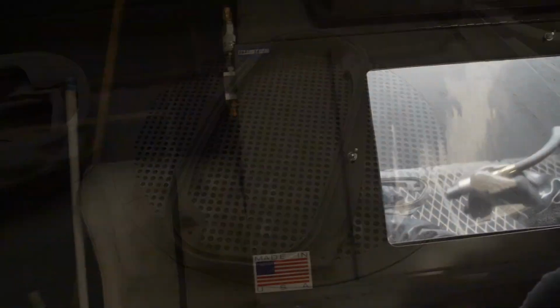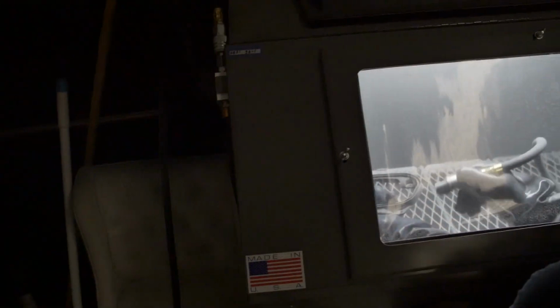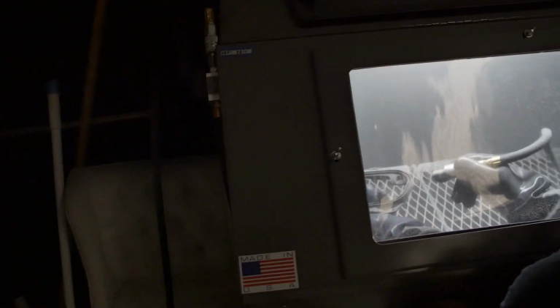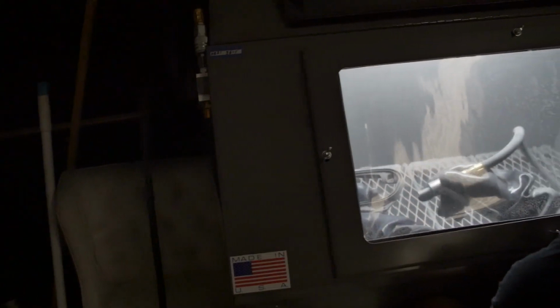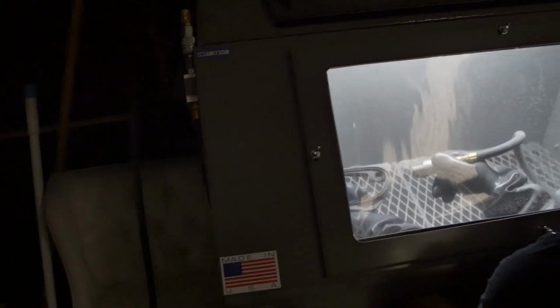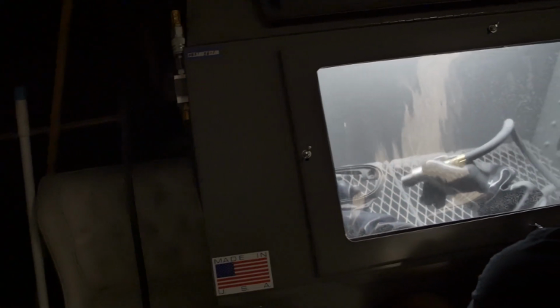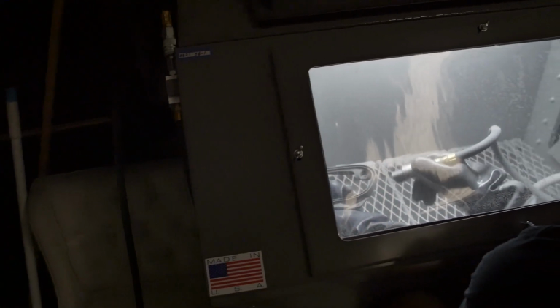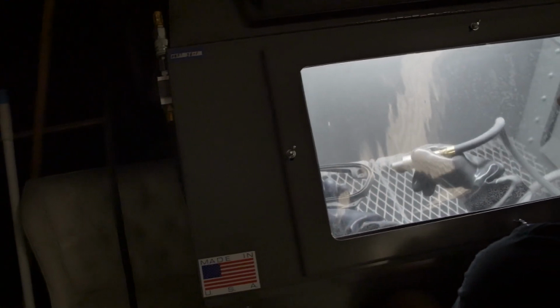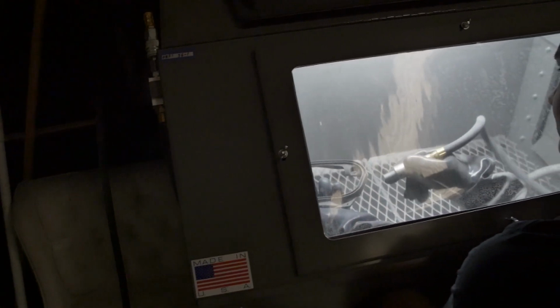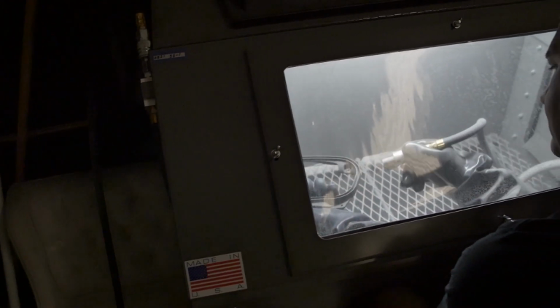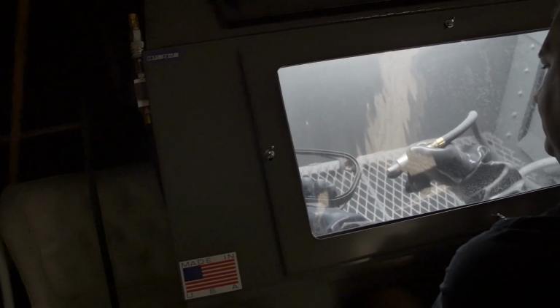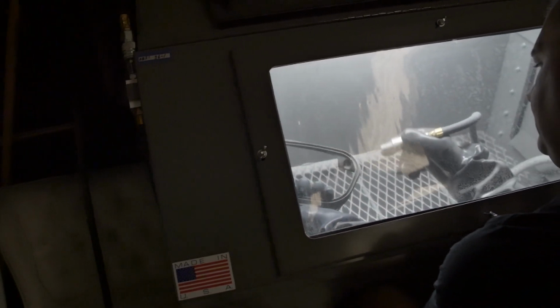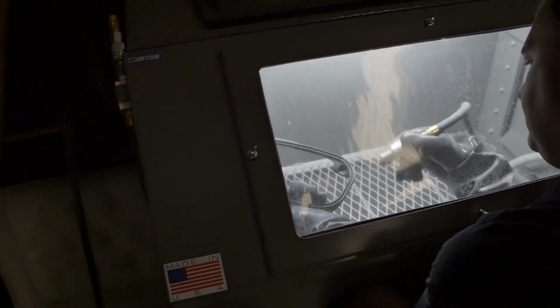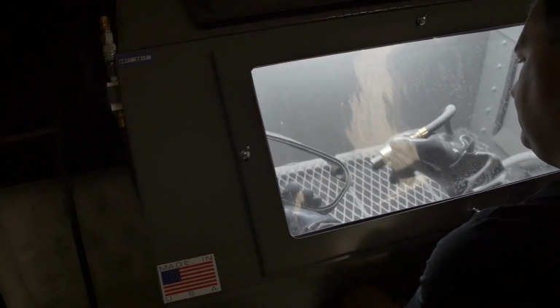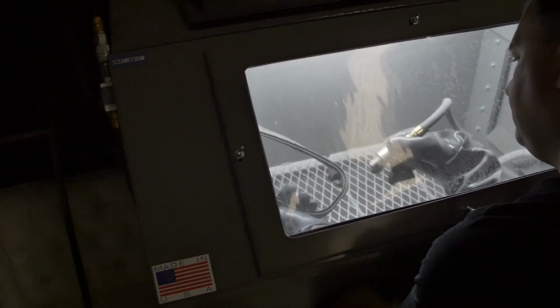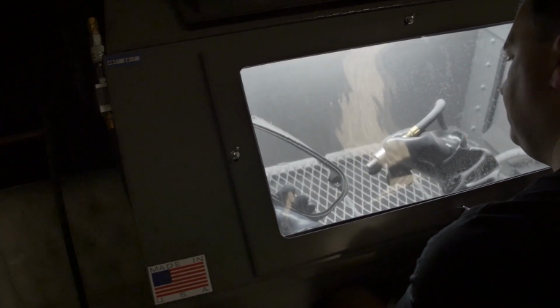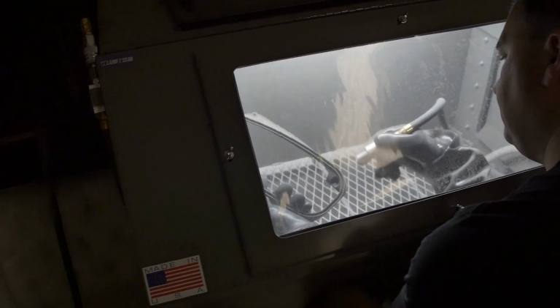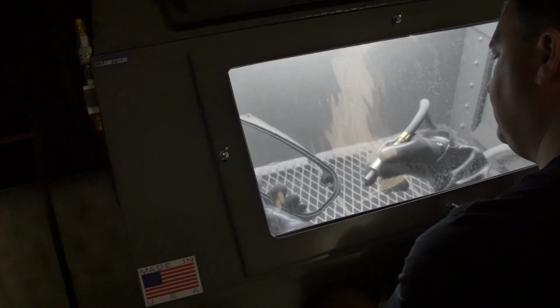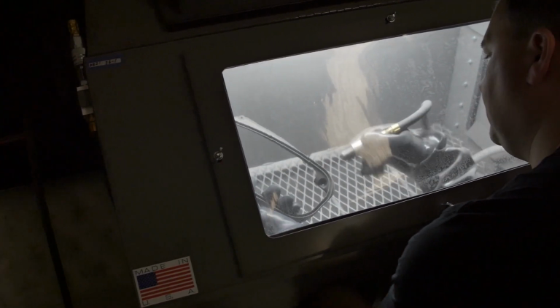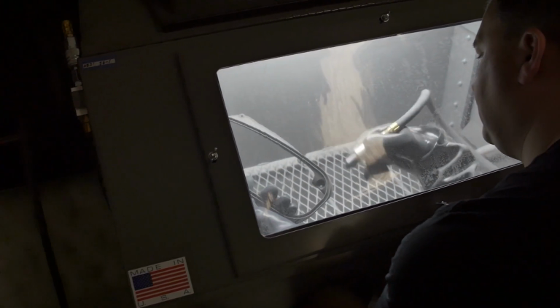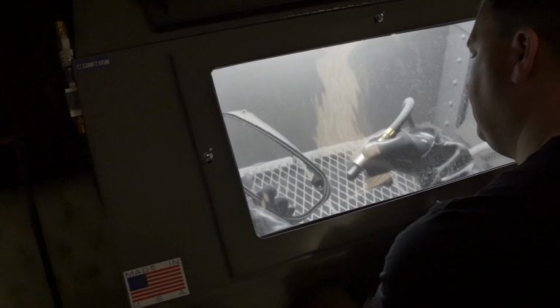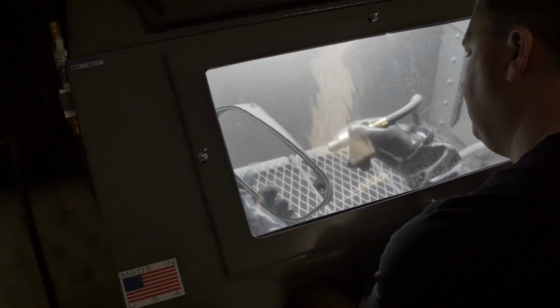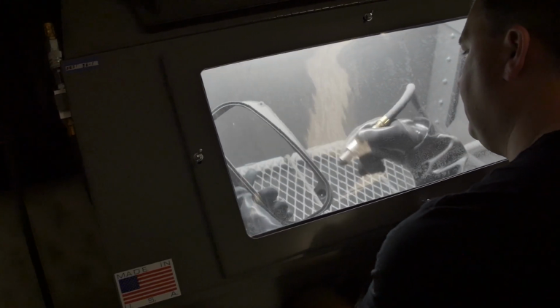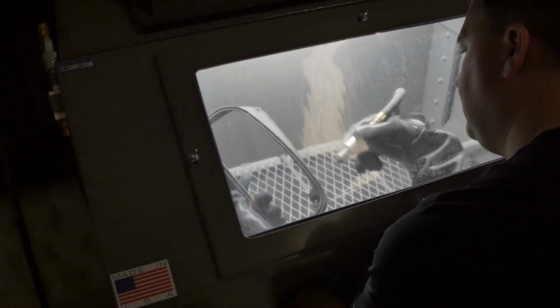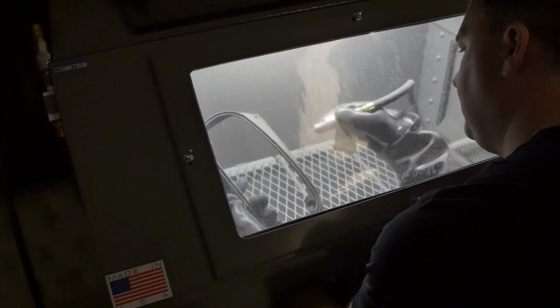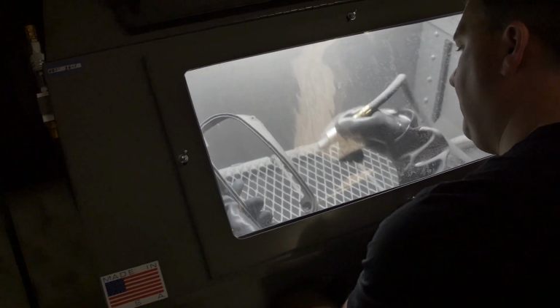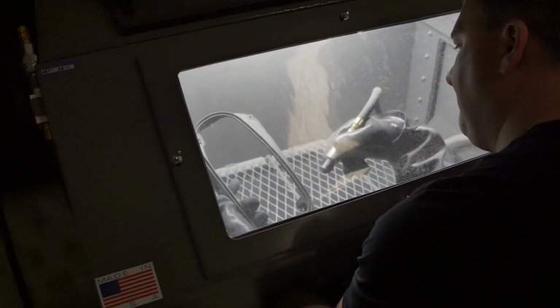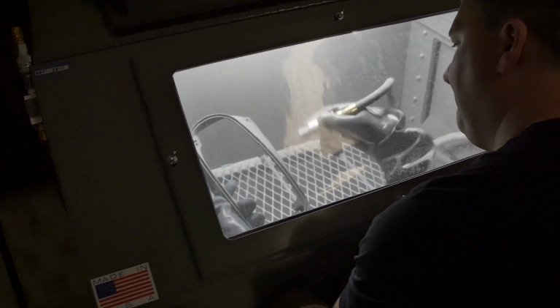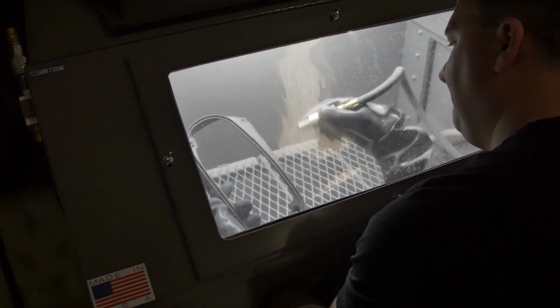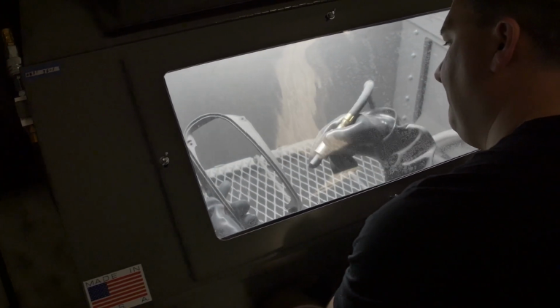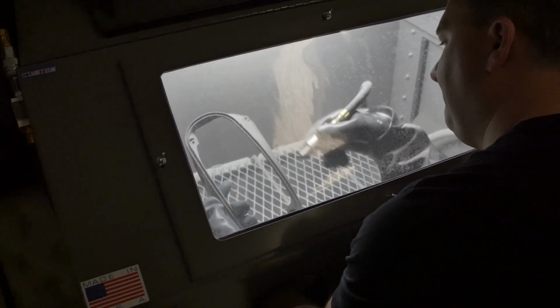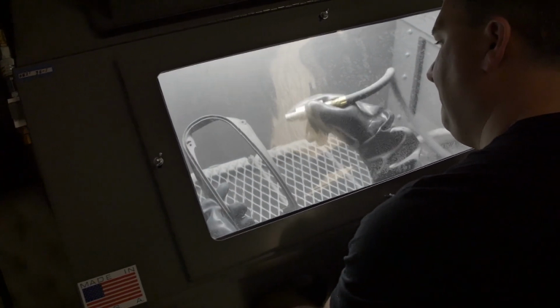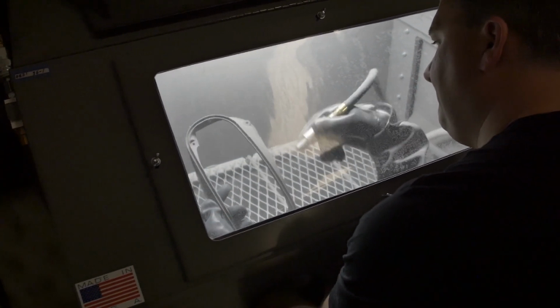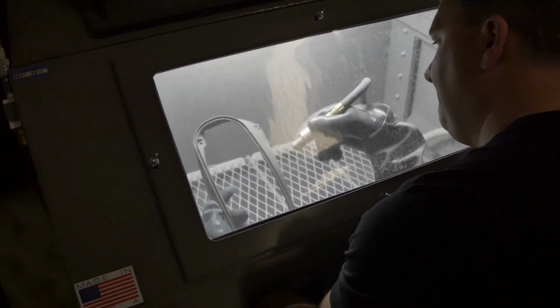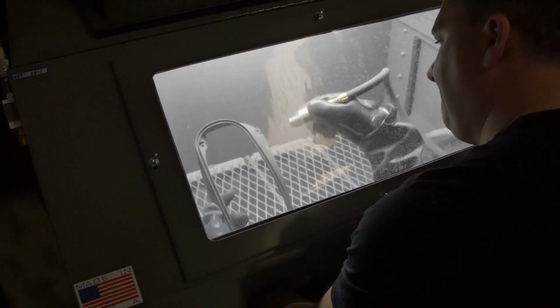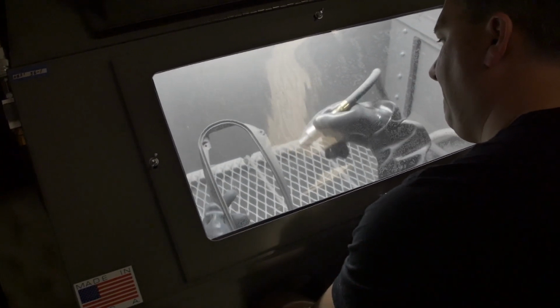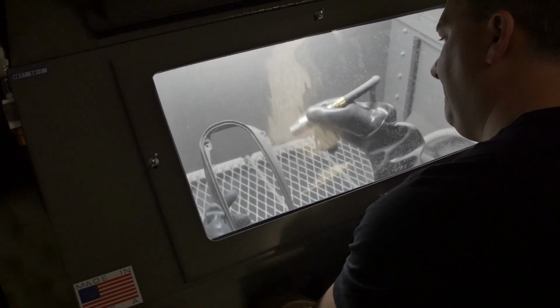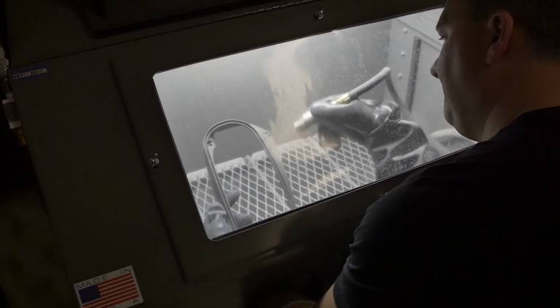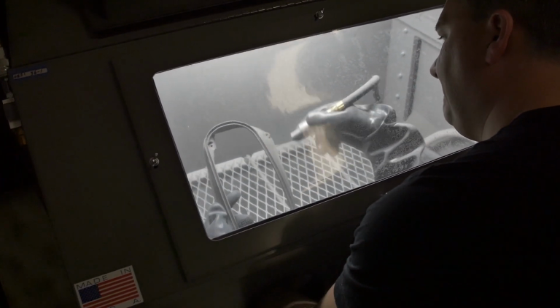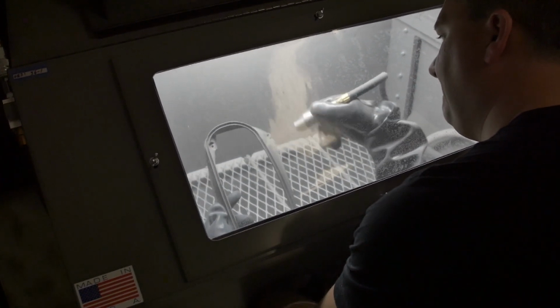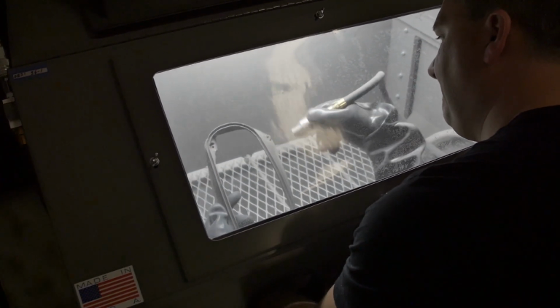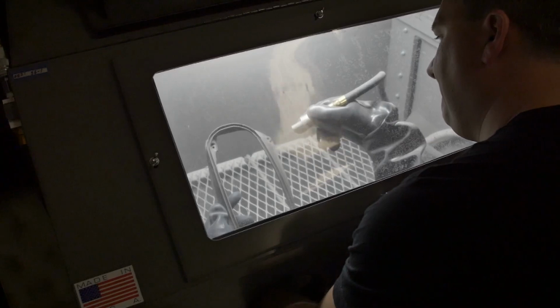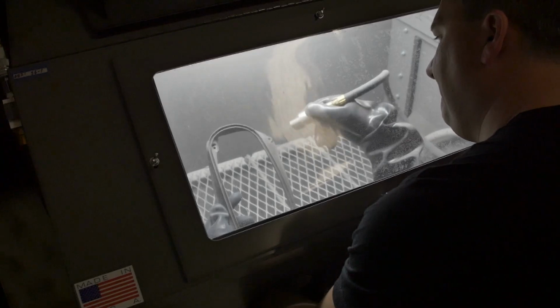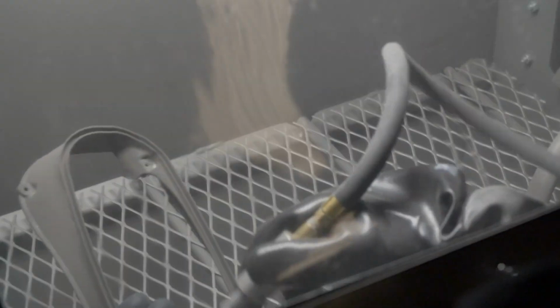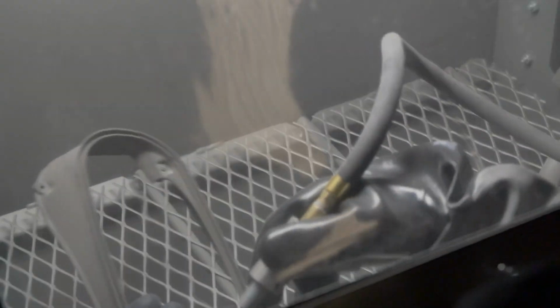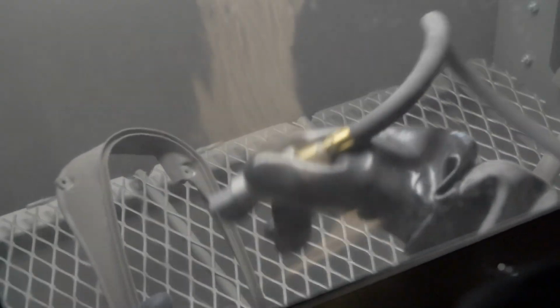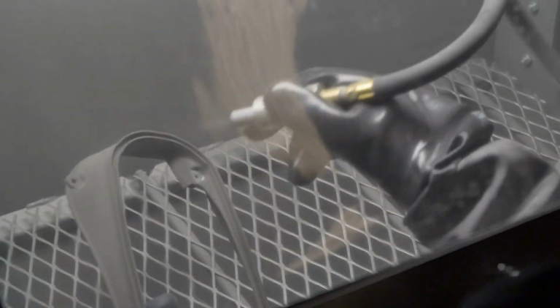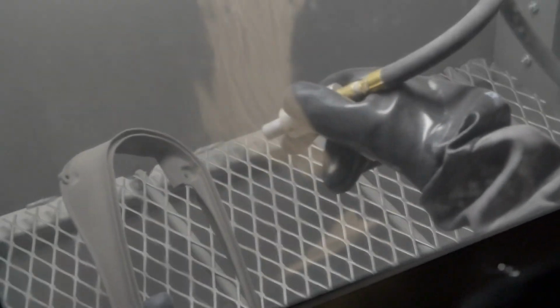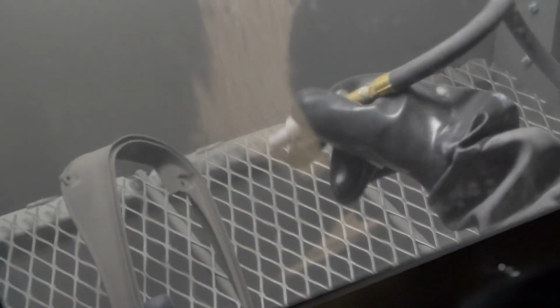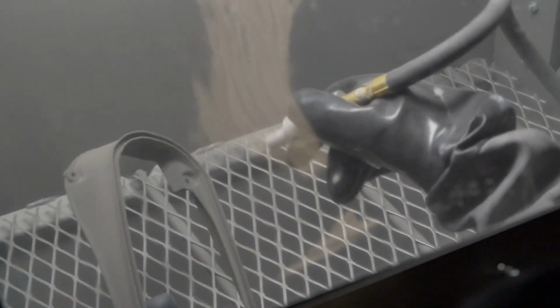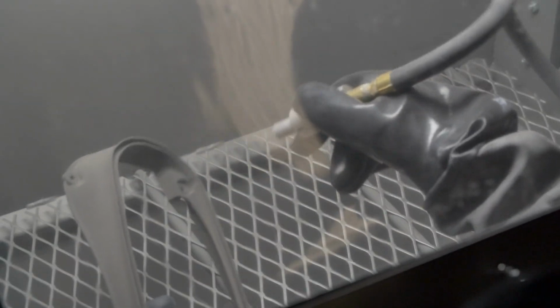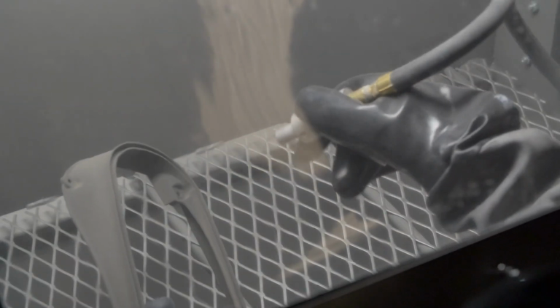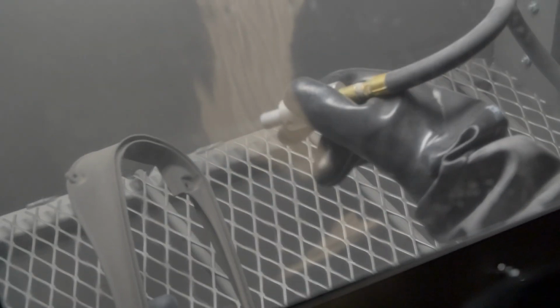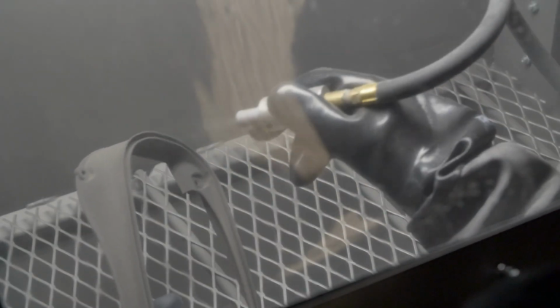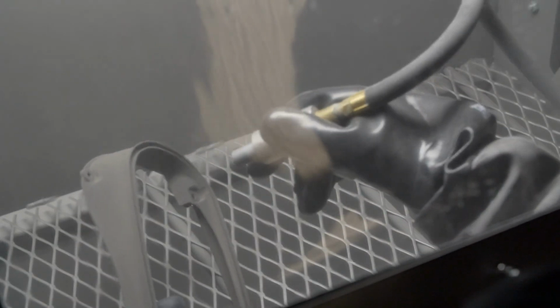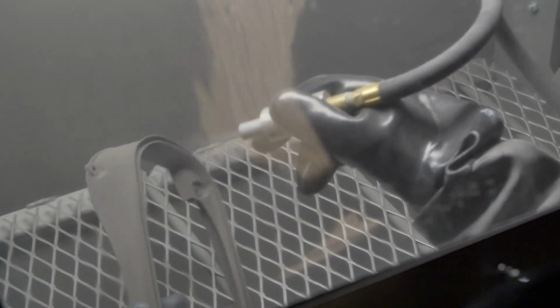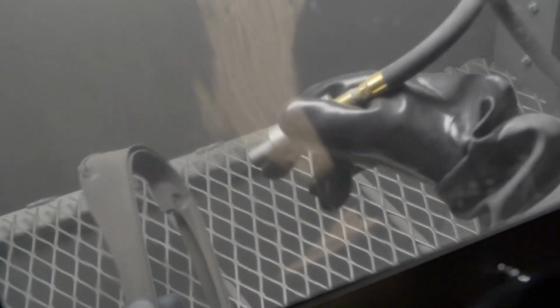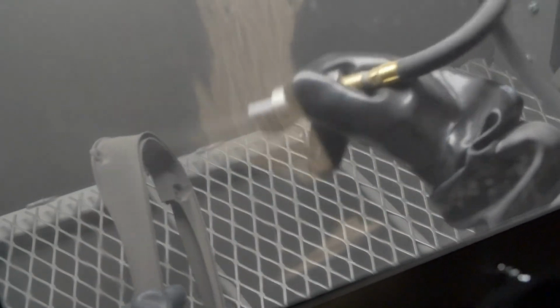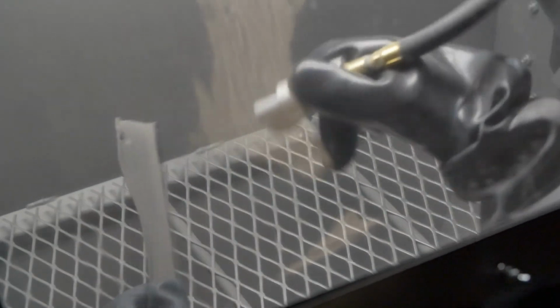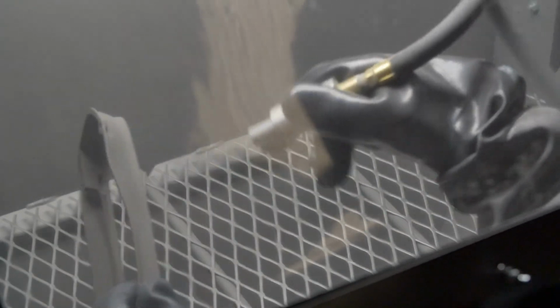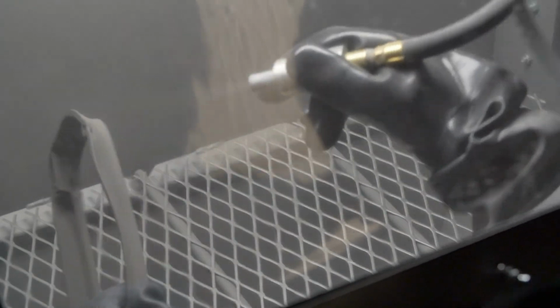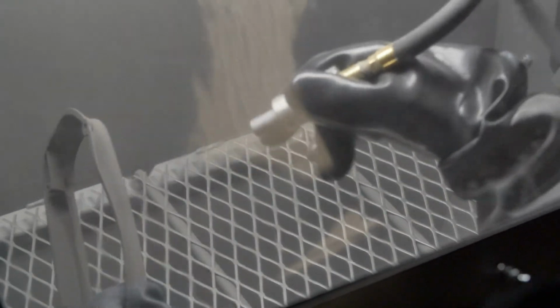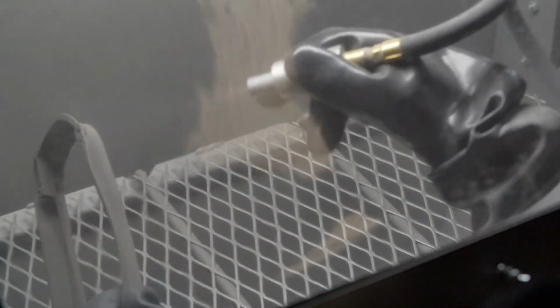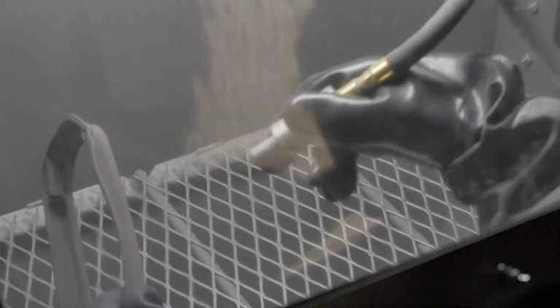After that process we take it to a media blaster and we use glass bead to fully remove all excess powder and surface smooth the duct.